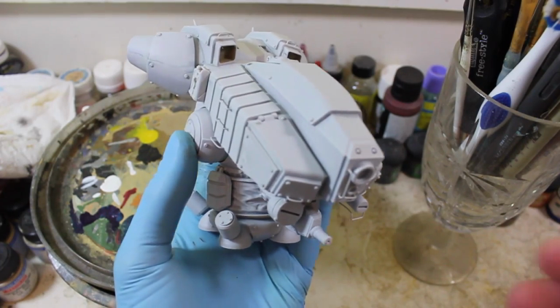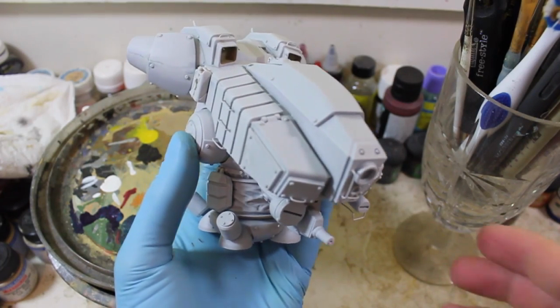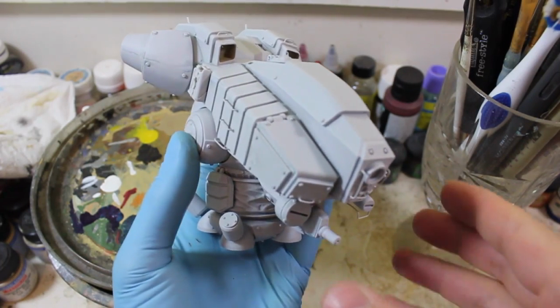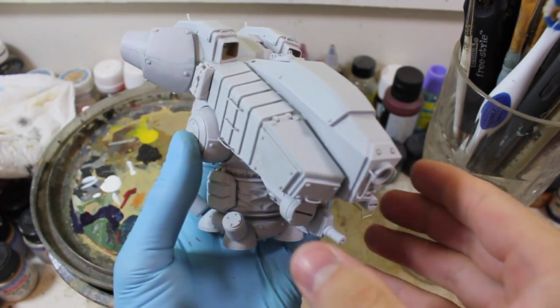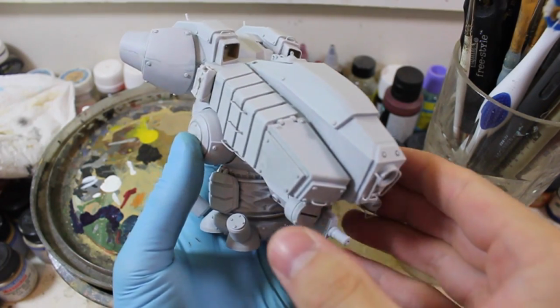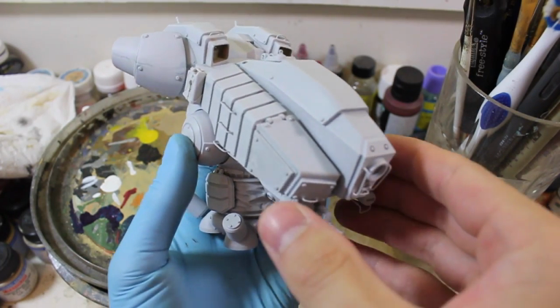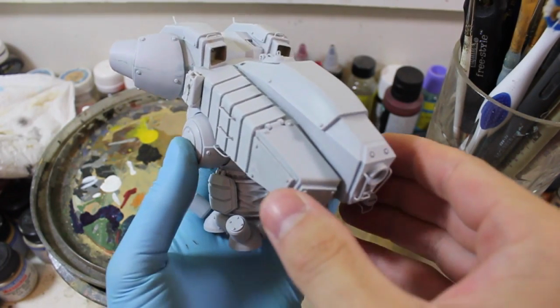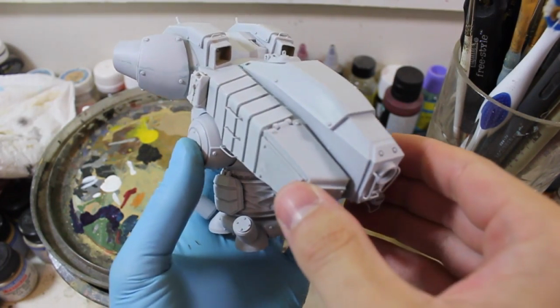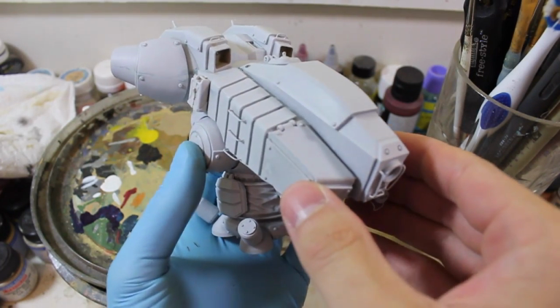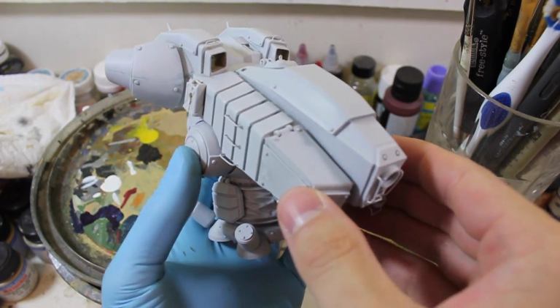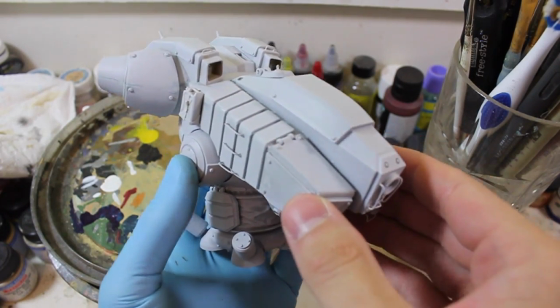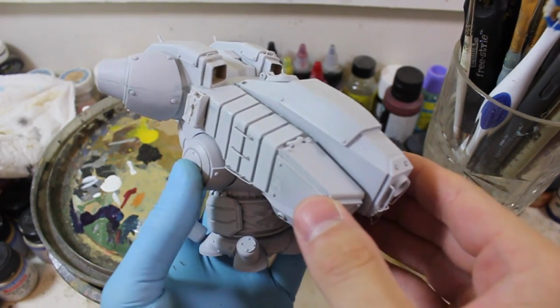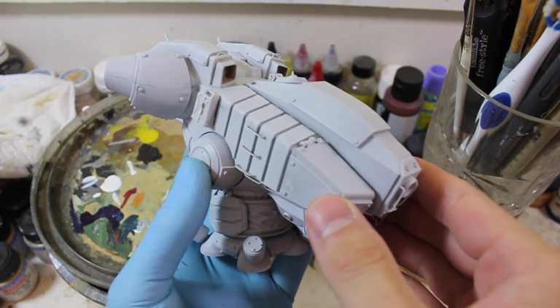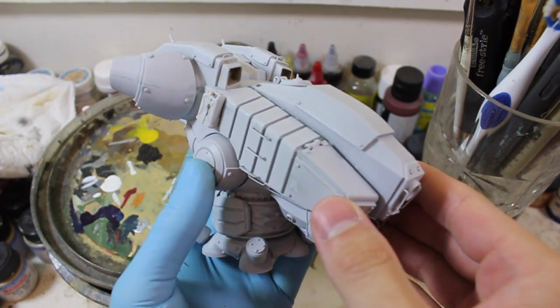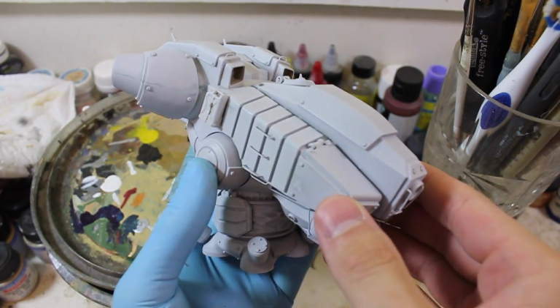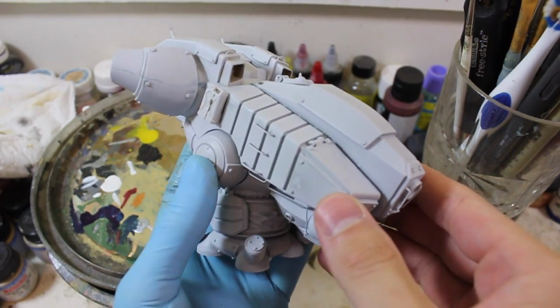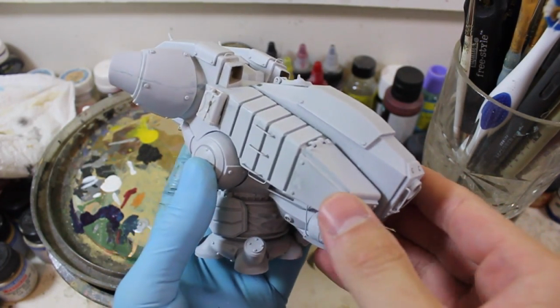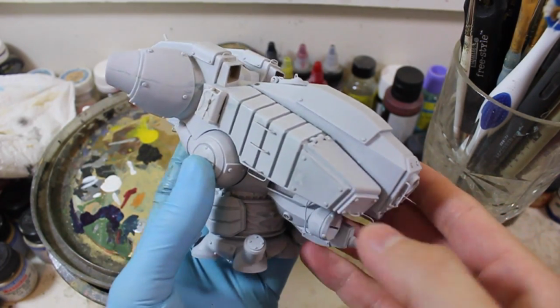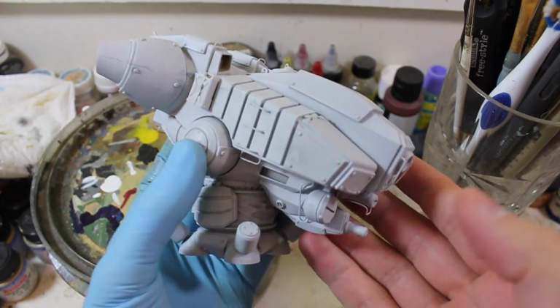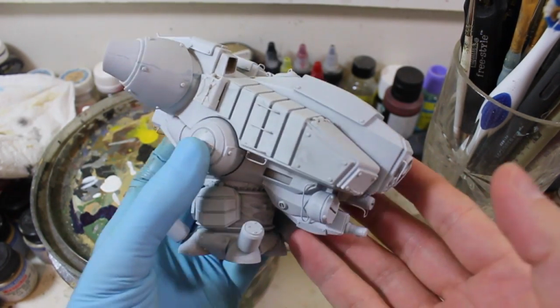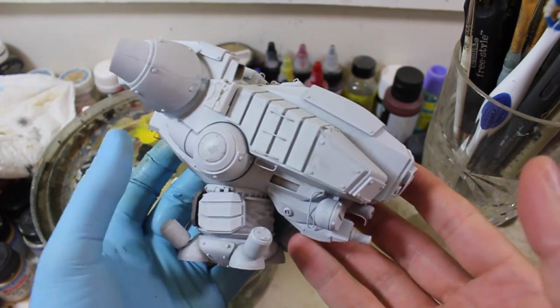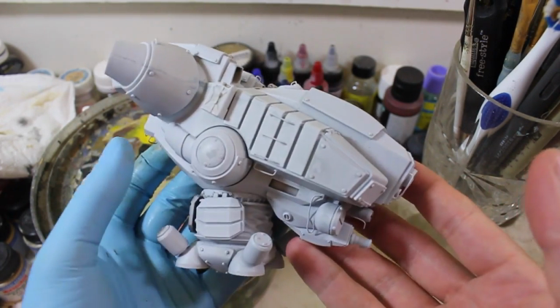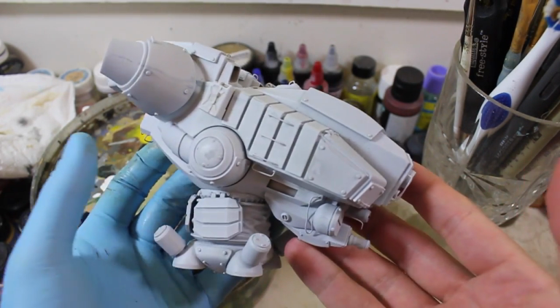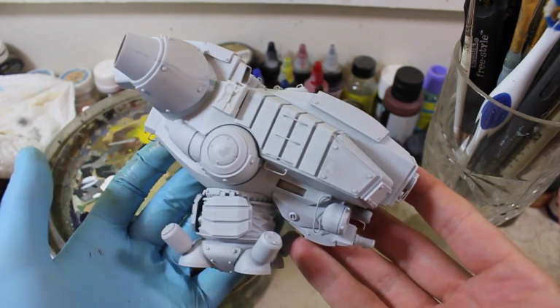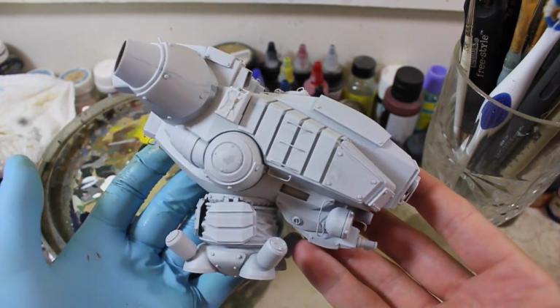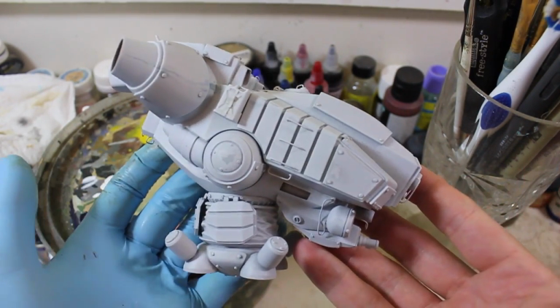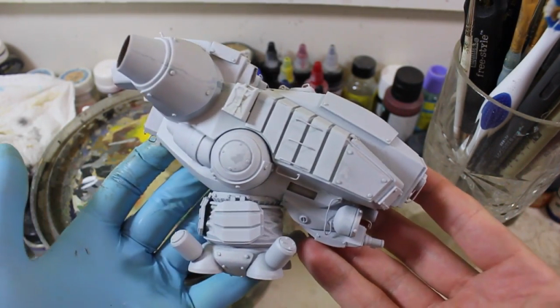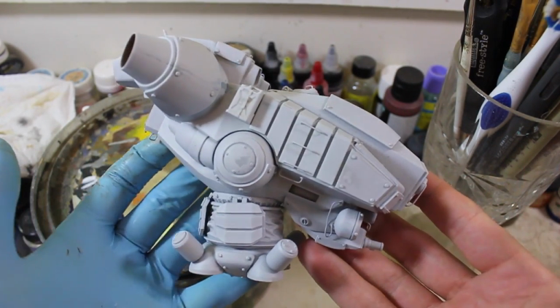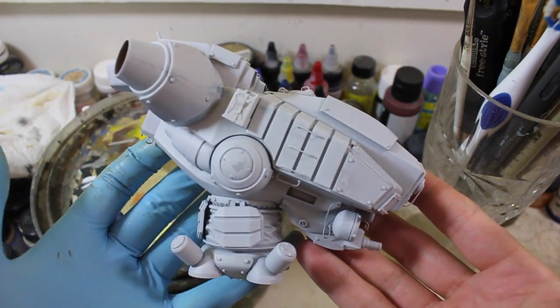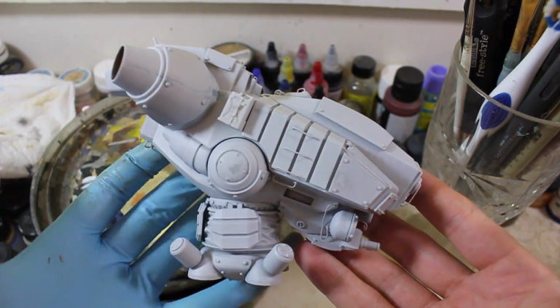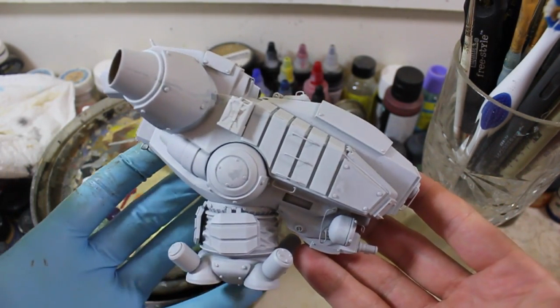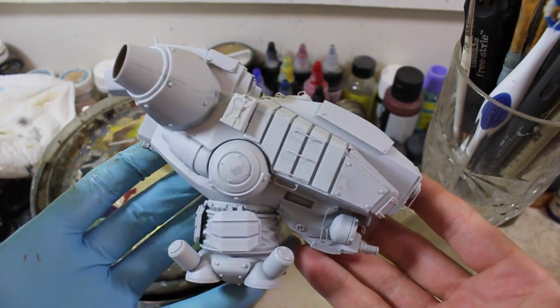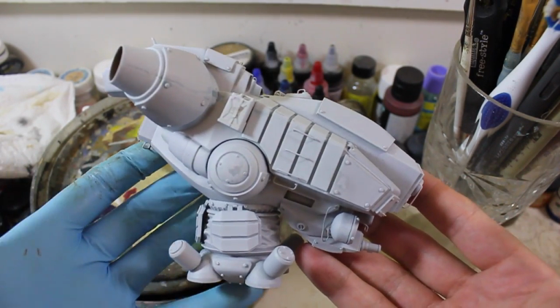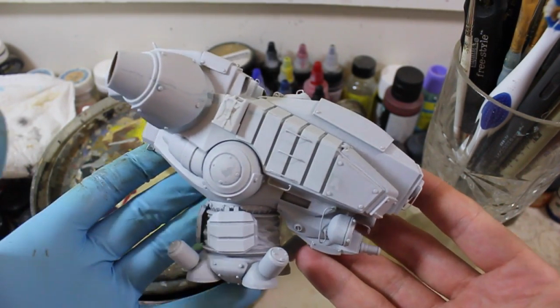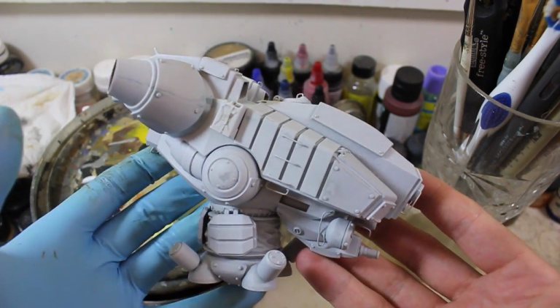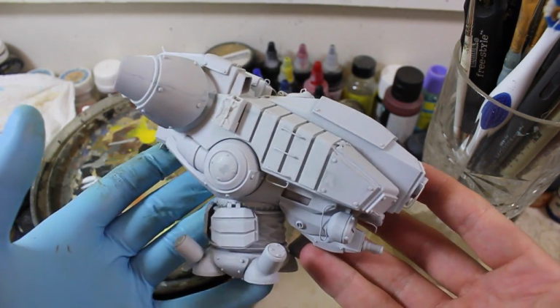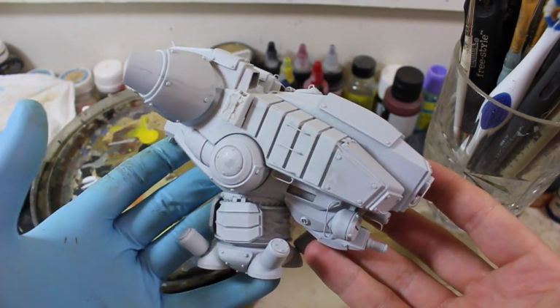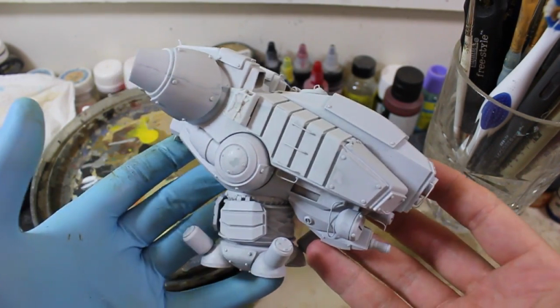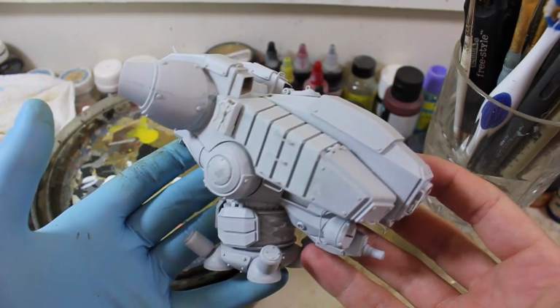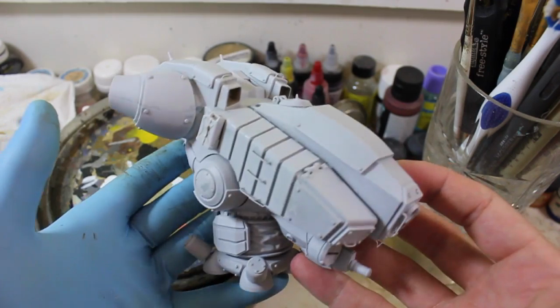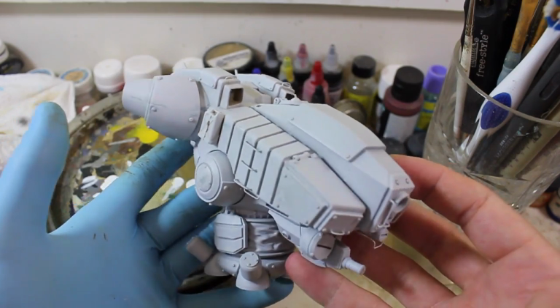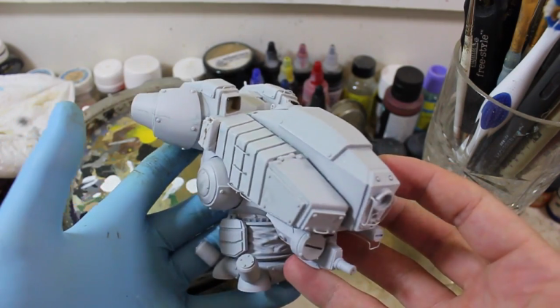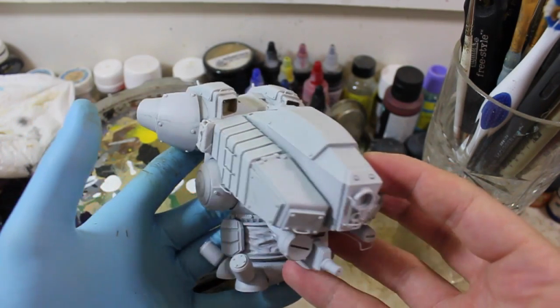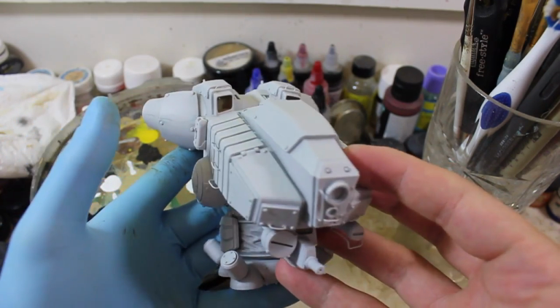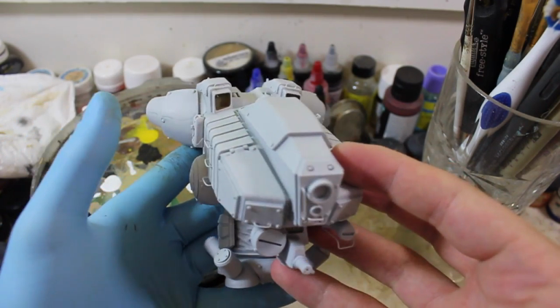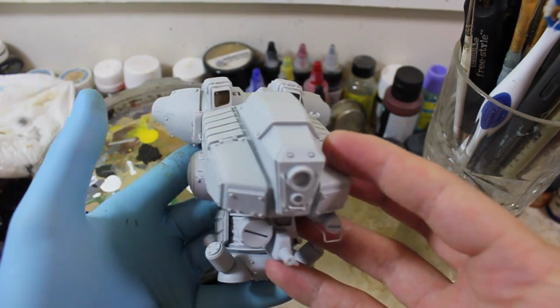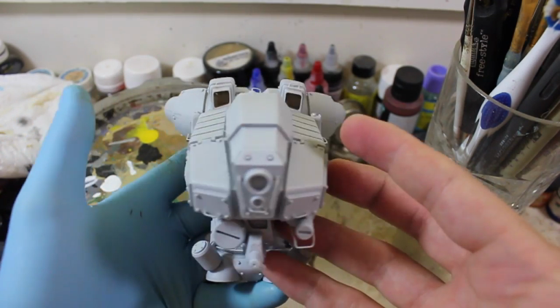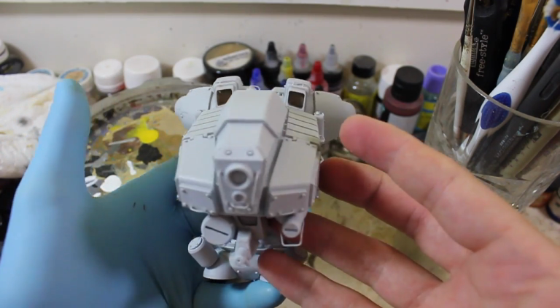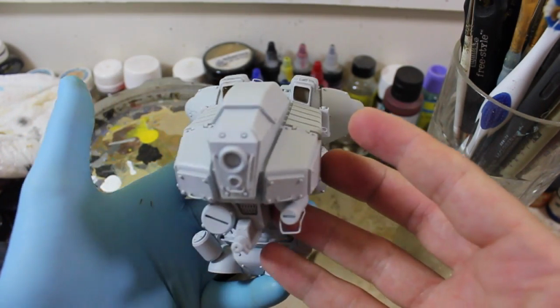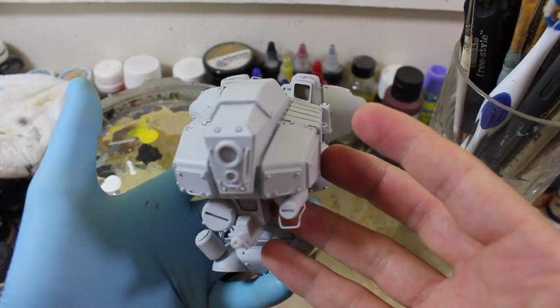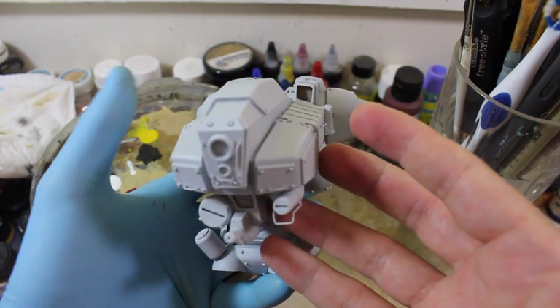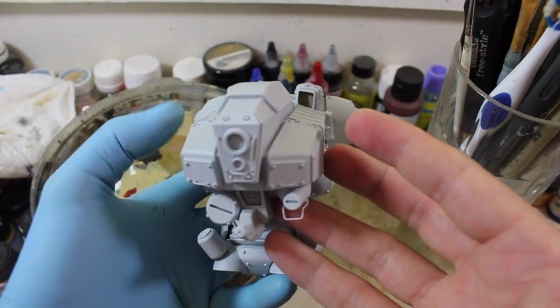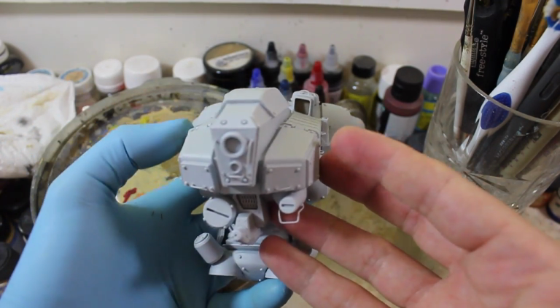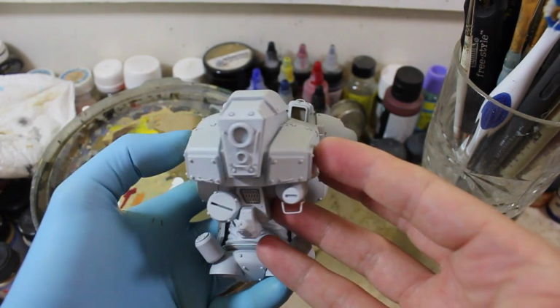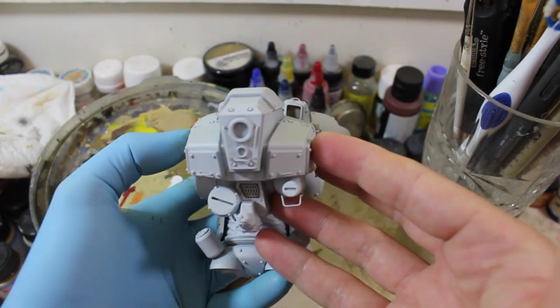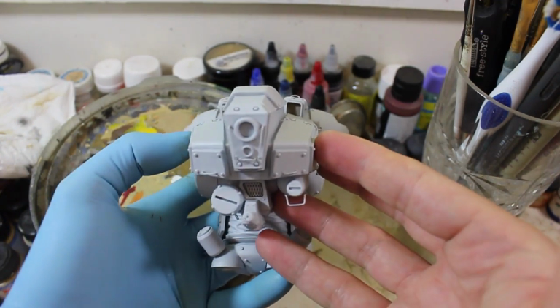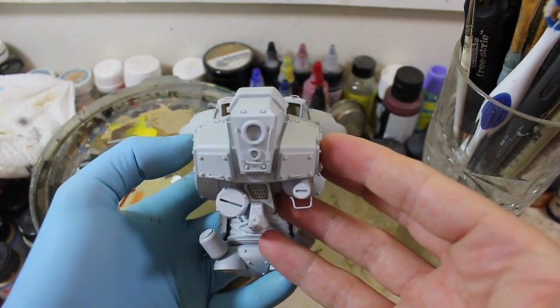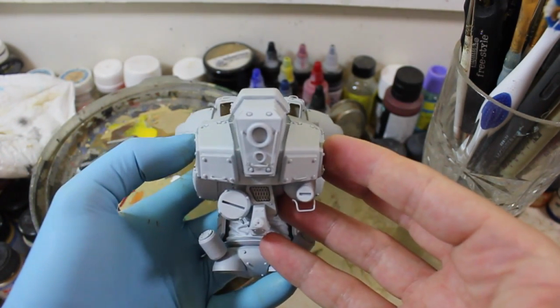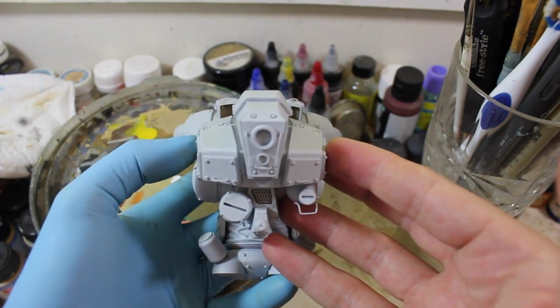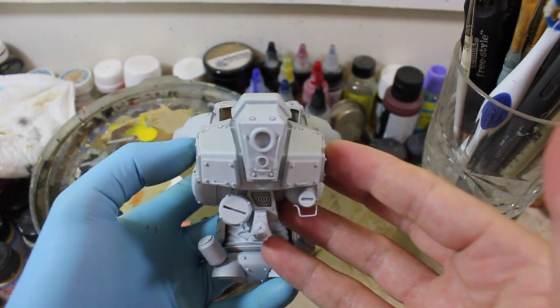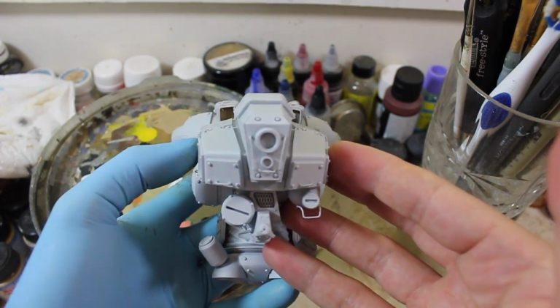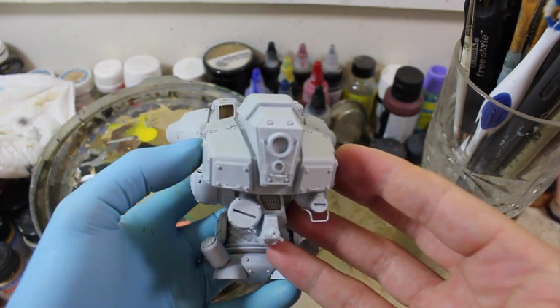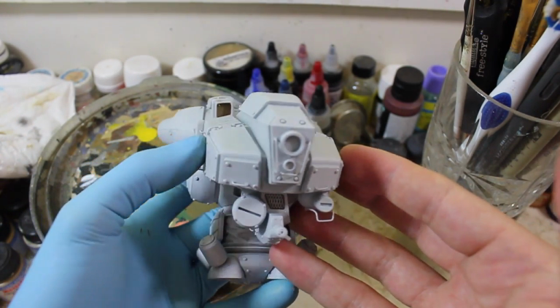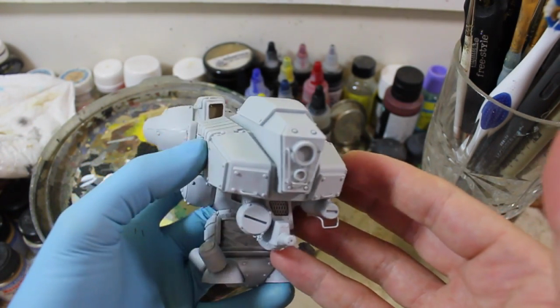Hello and welcome to High Calibre TV, your source for figure and model updates every Wednesday and Friday. So today, as you can see, I'm showing off the Rook.